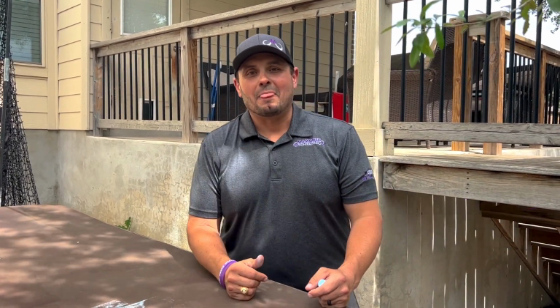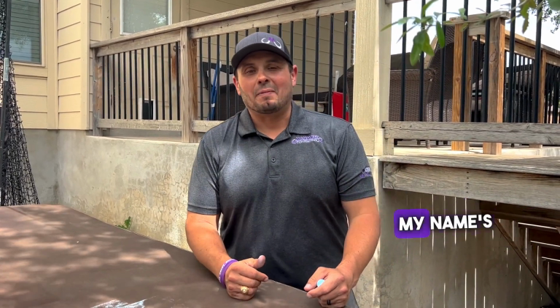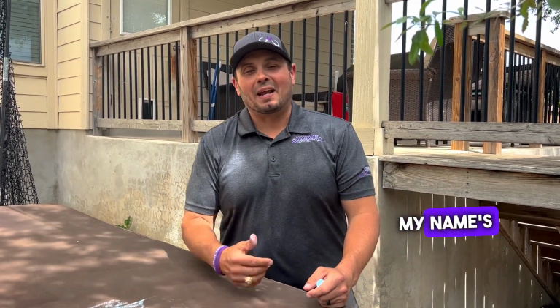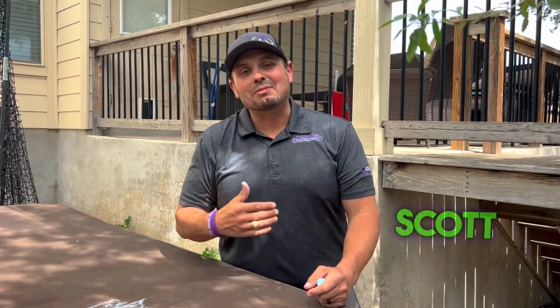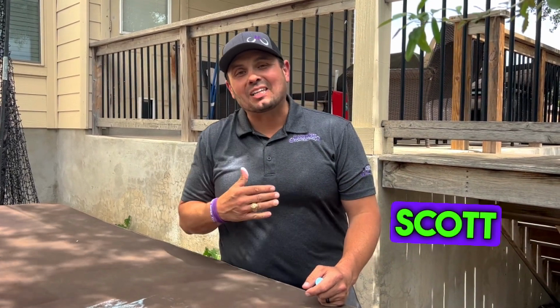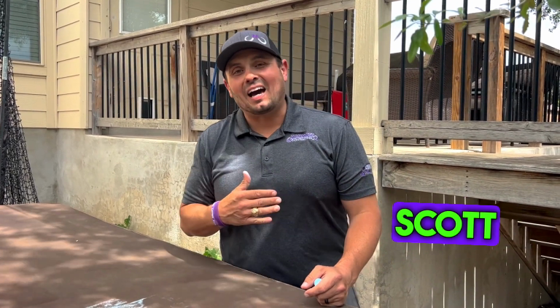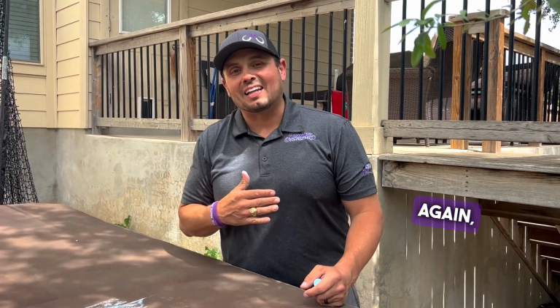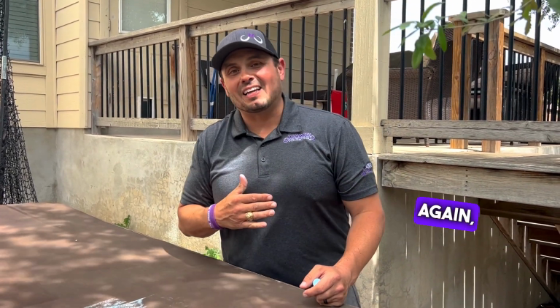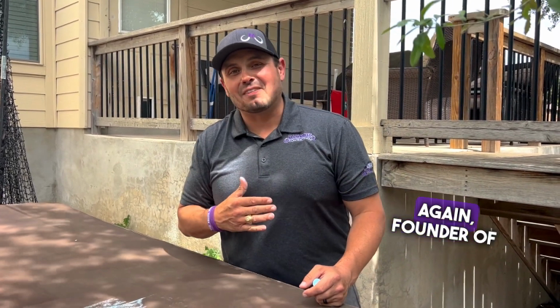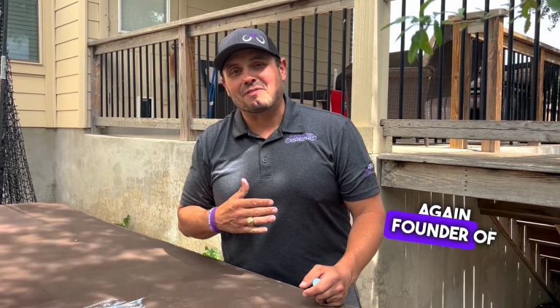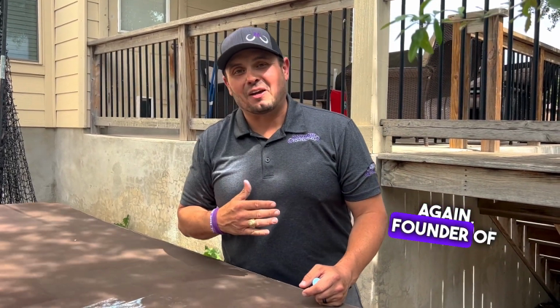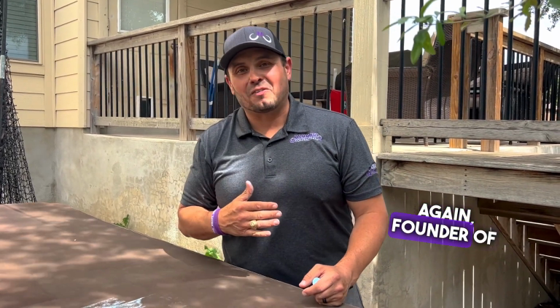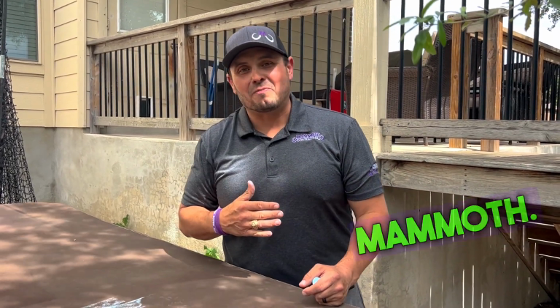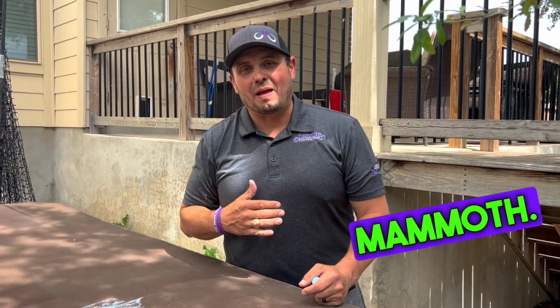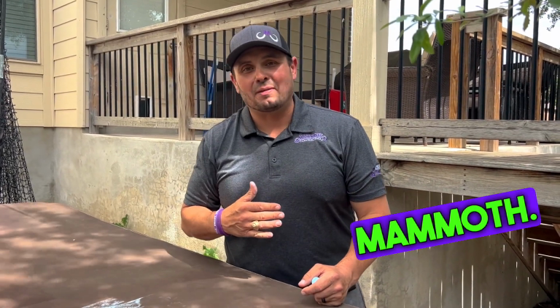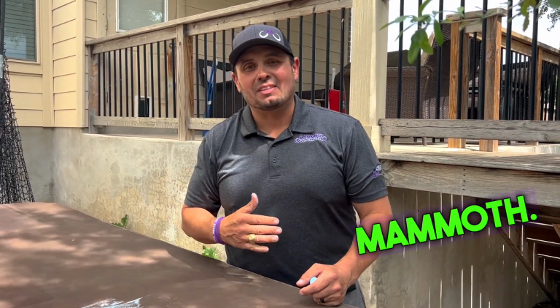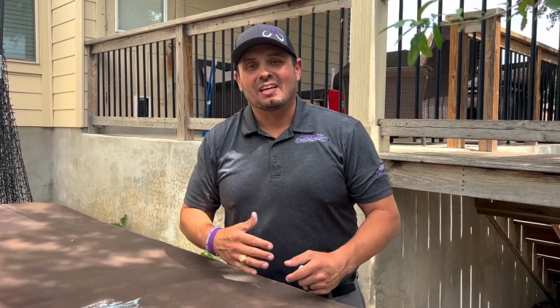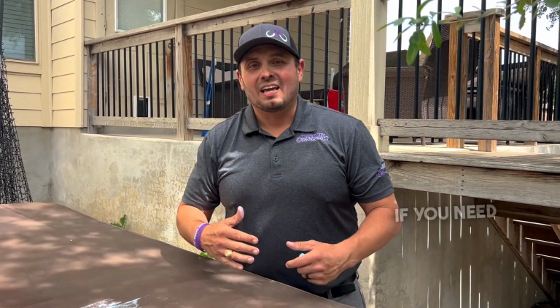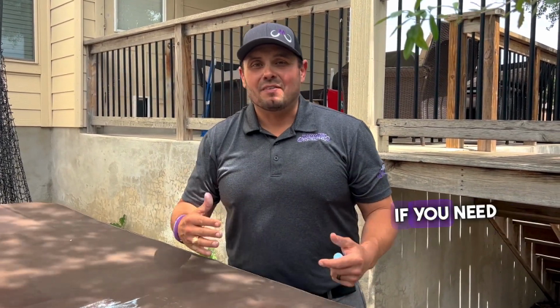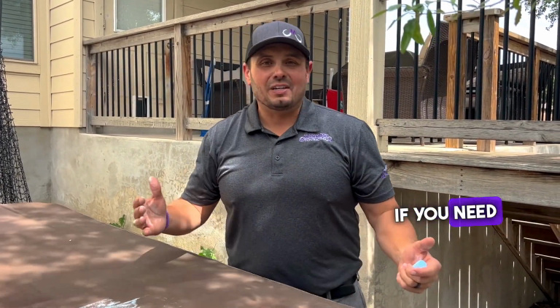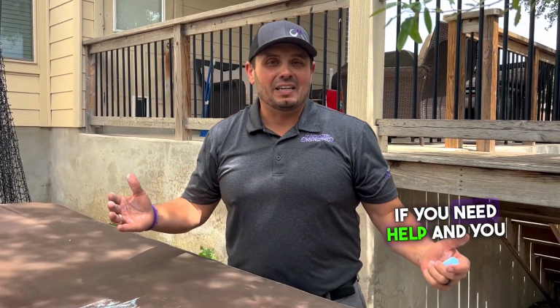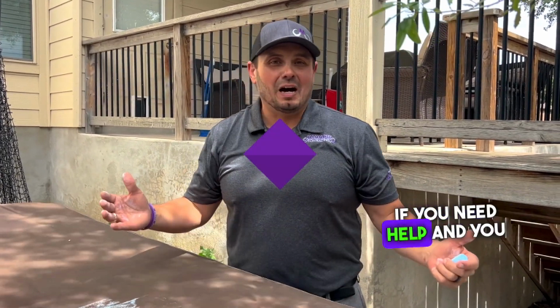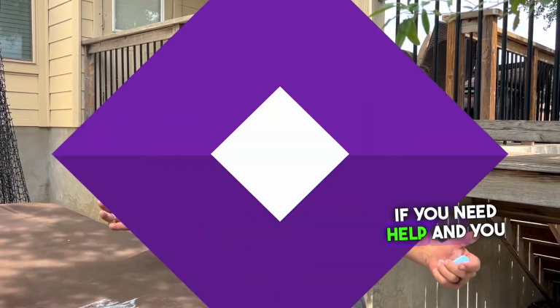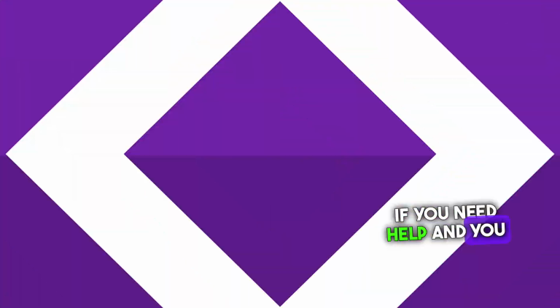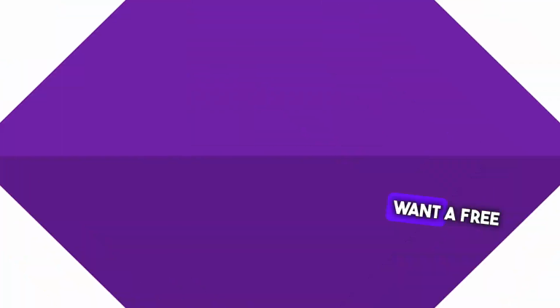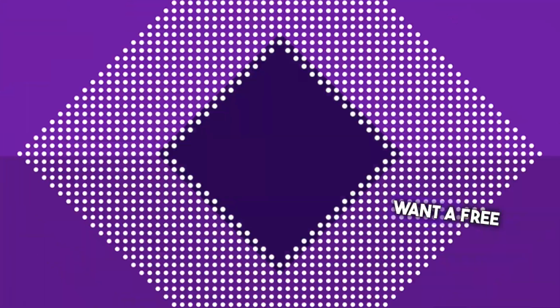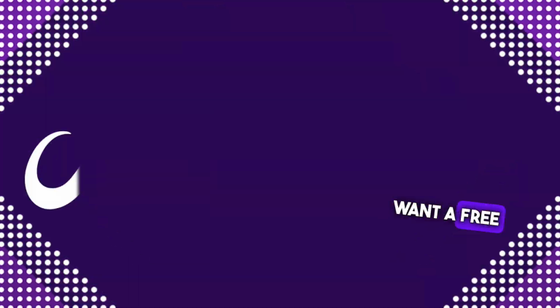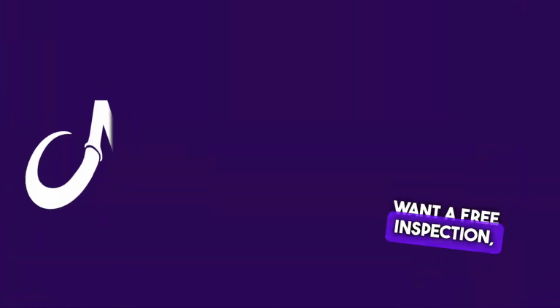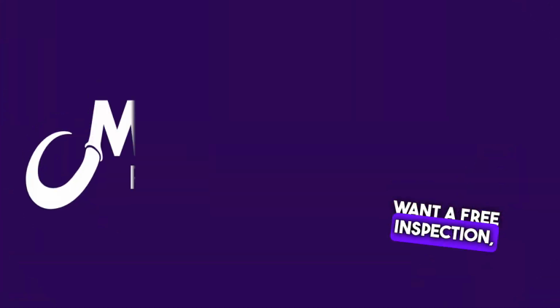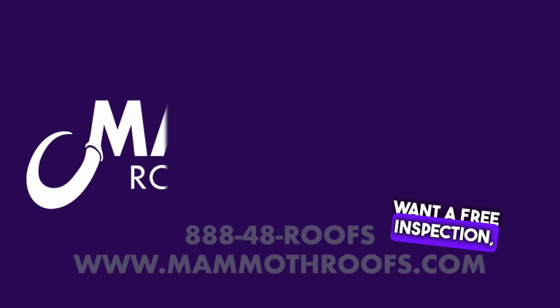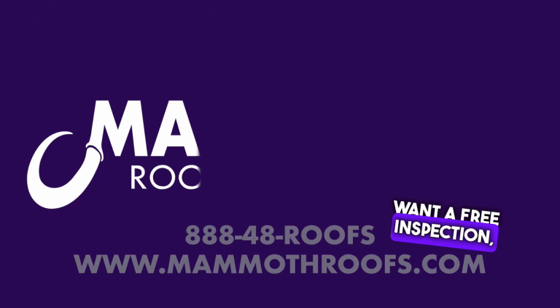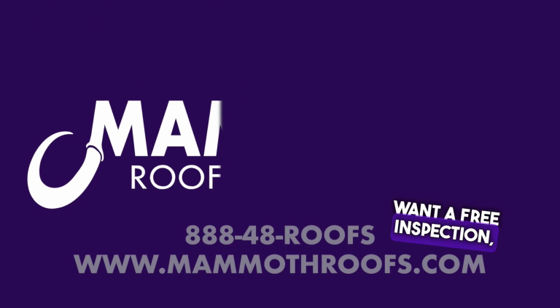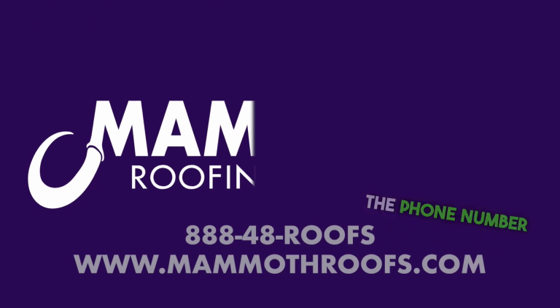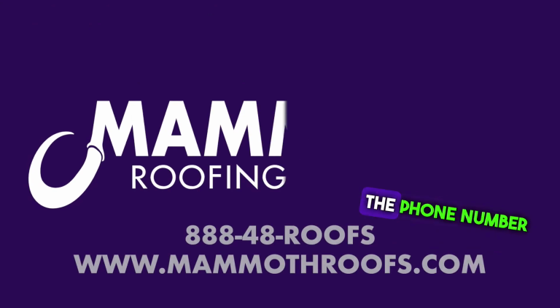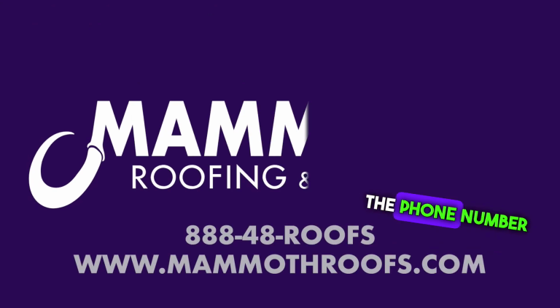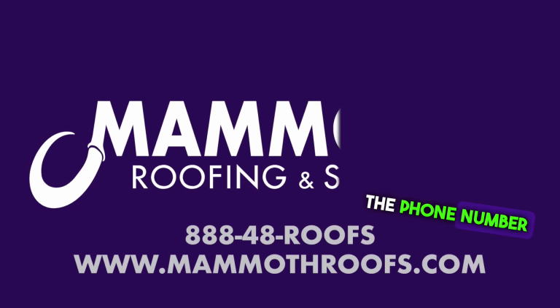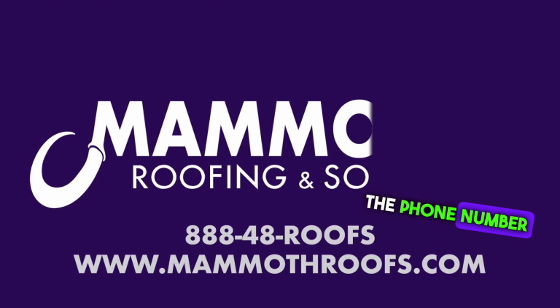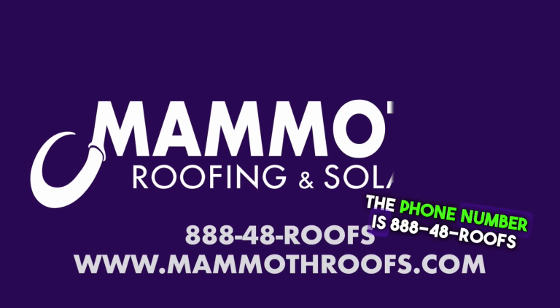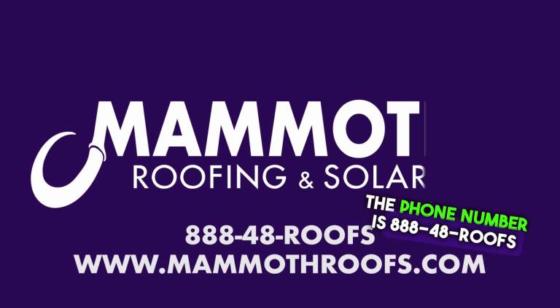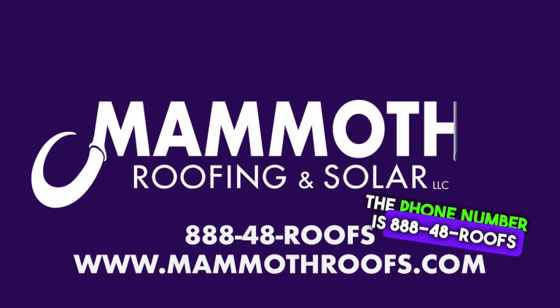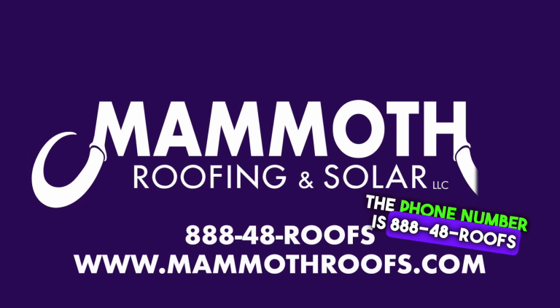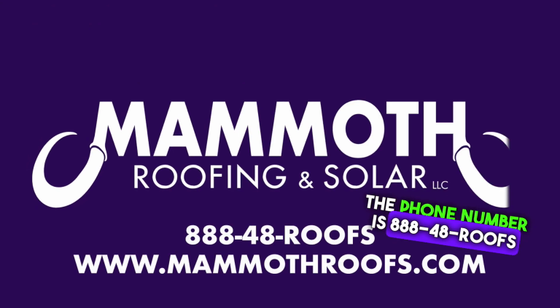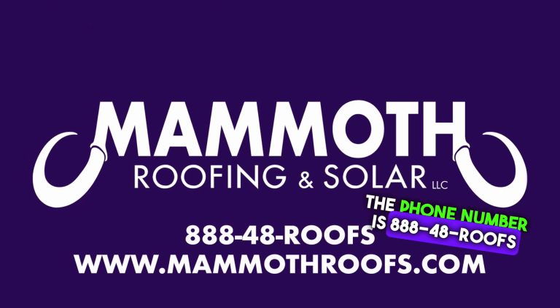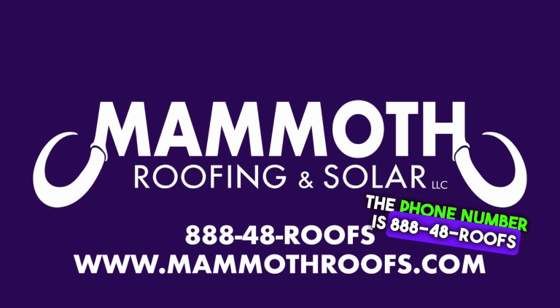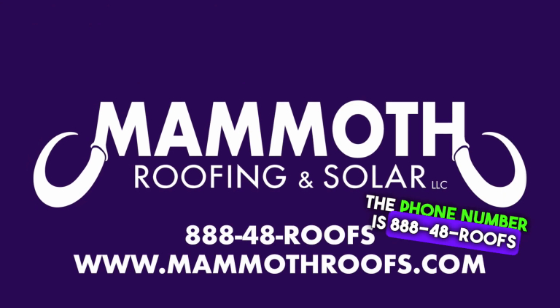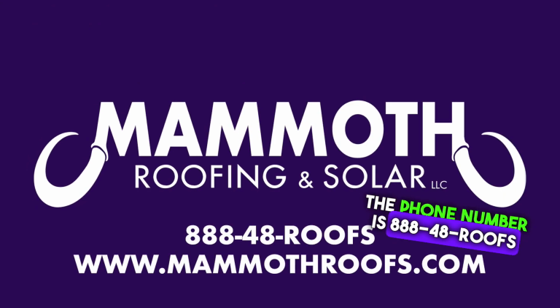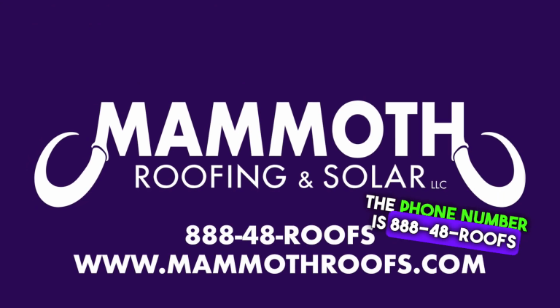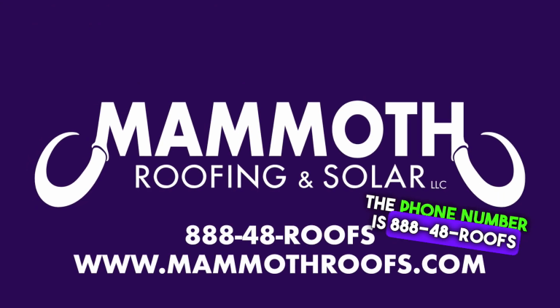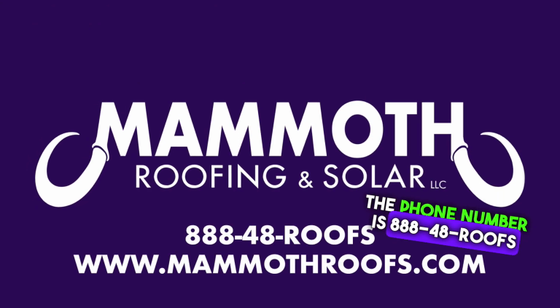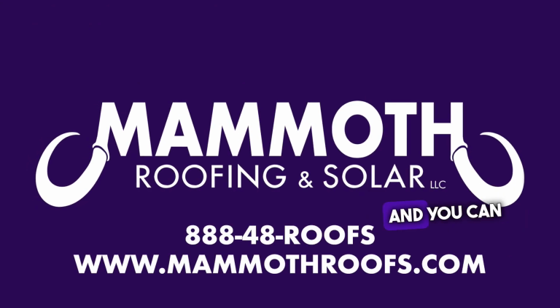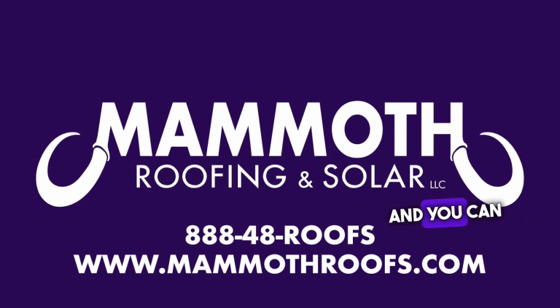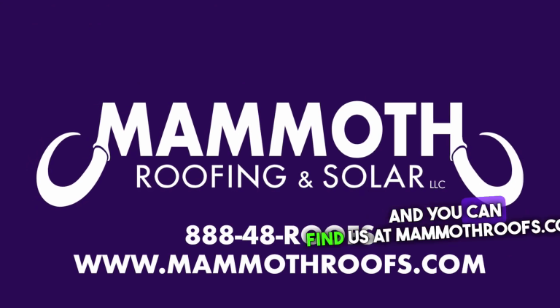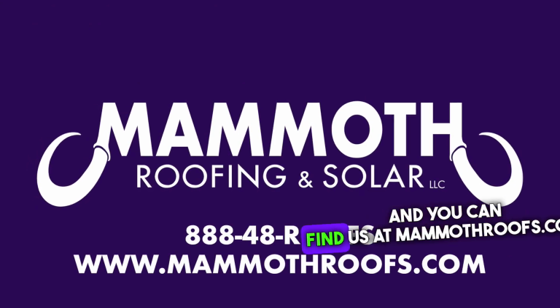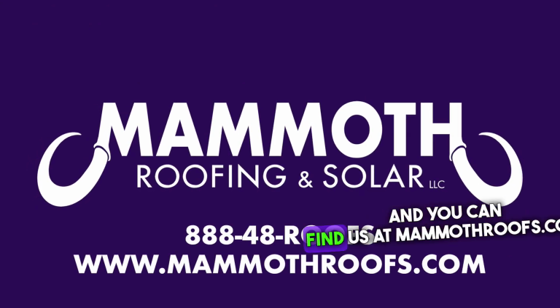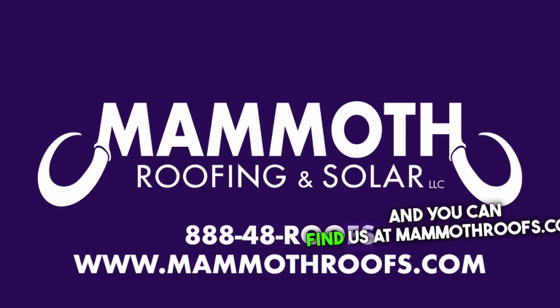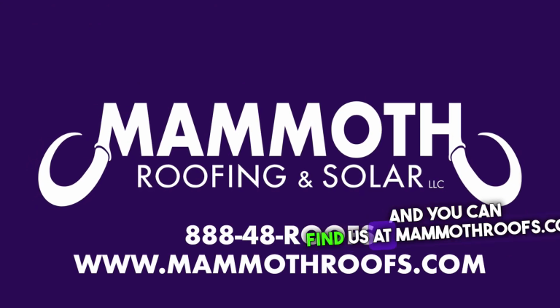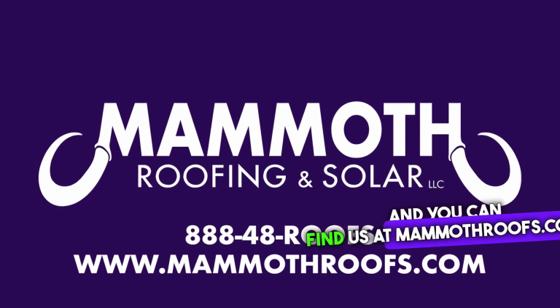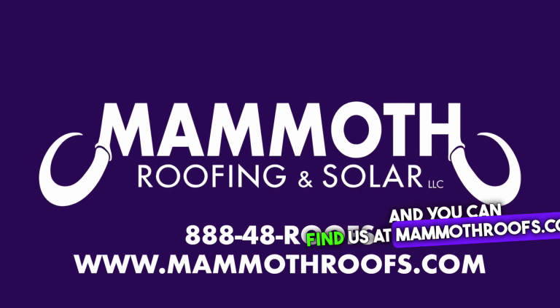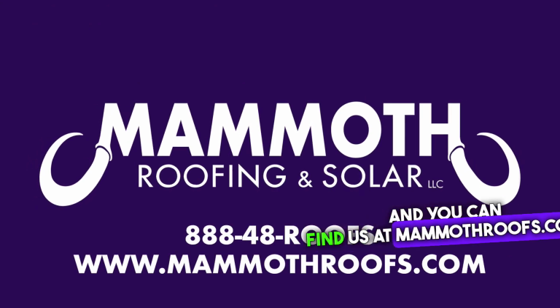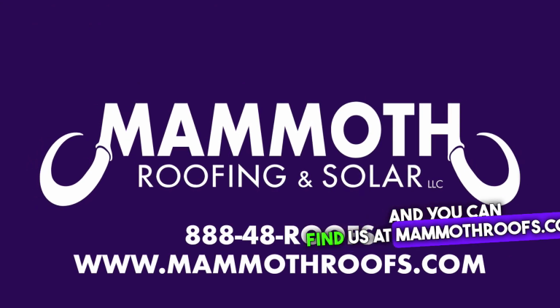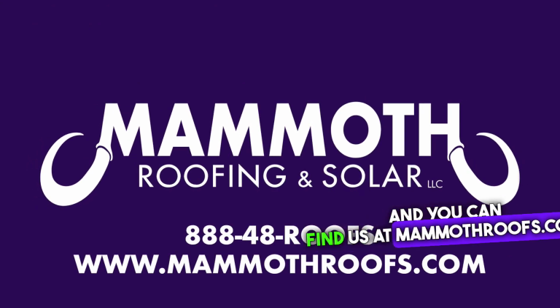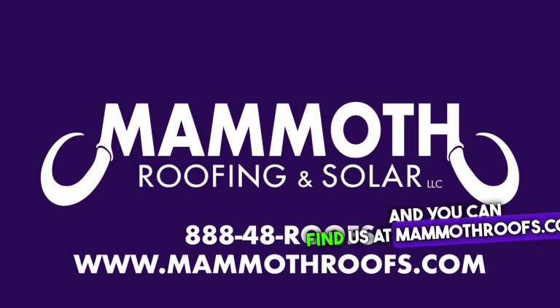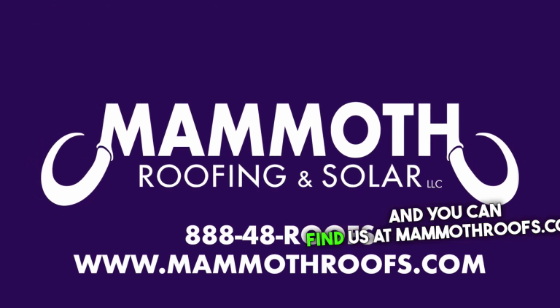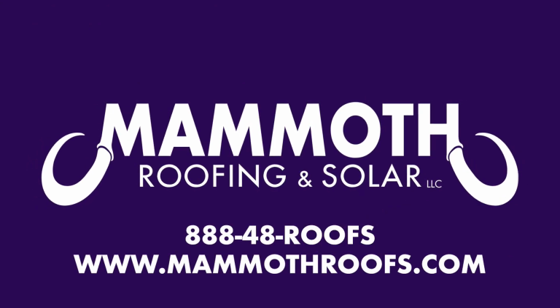My name is Scott again, founder of Mammoth. If you need help and you want a free inspection, the phone number is 888-48-ROOFS and you can find us at mammothroofs.com.